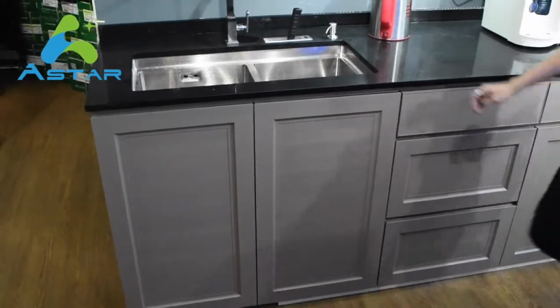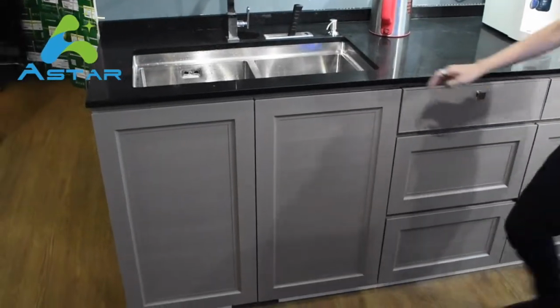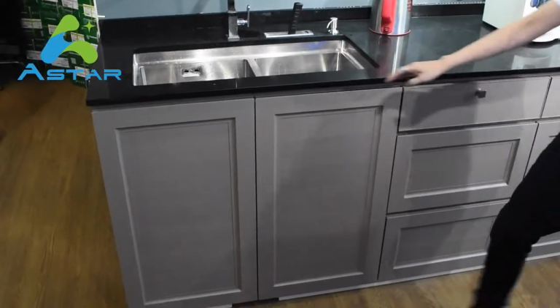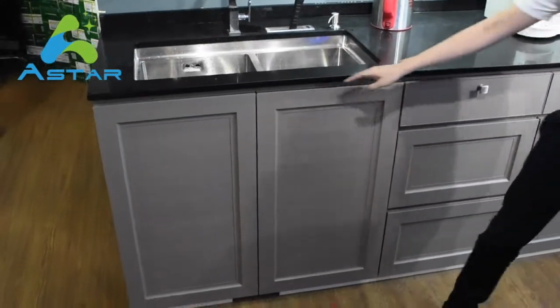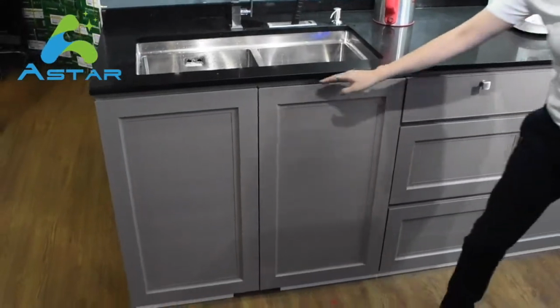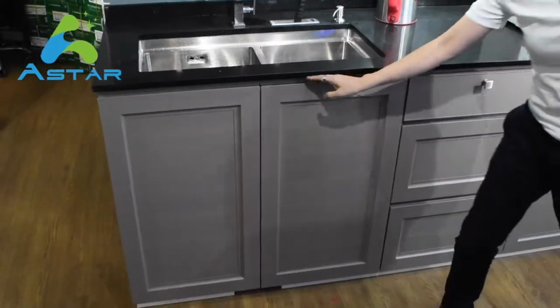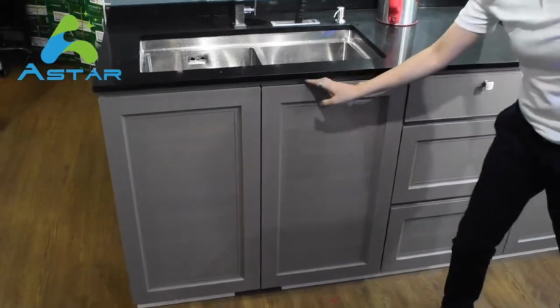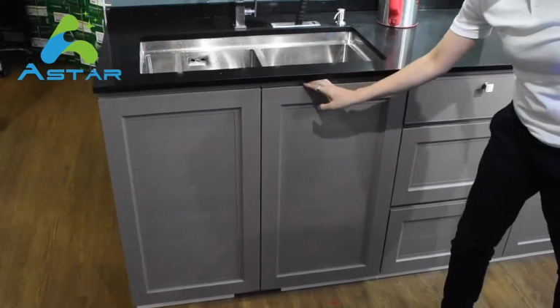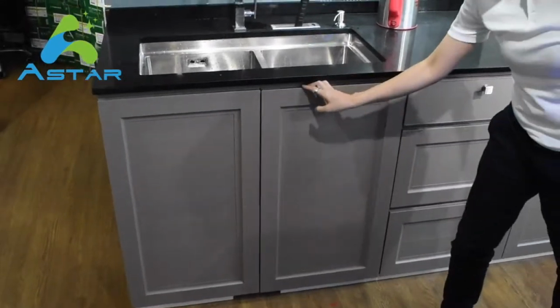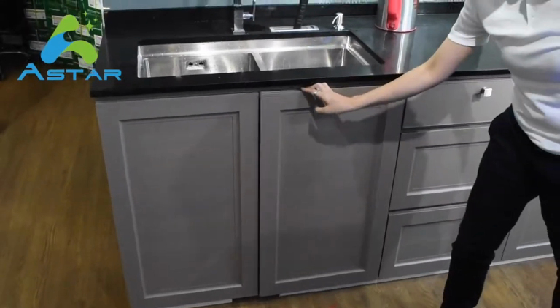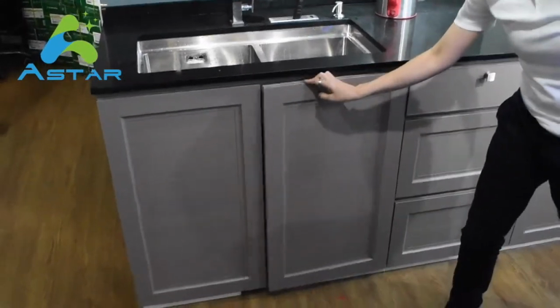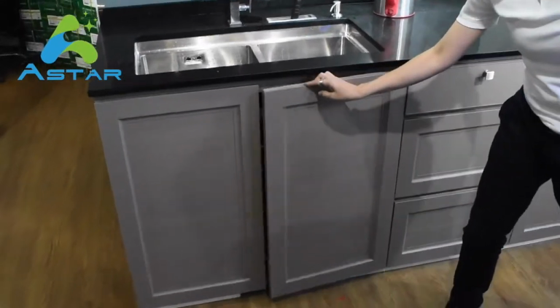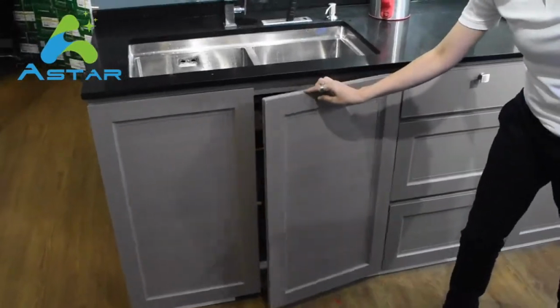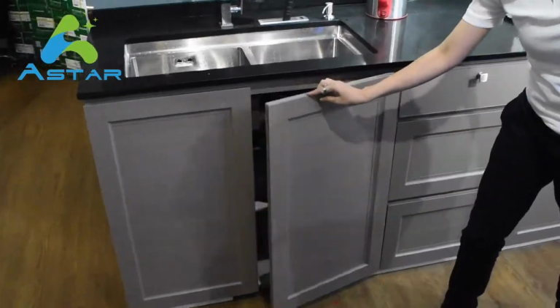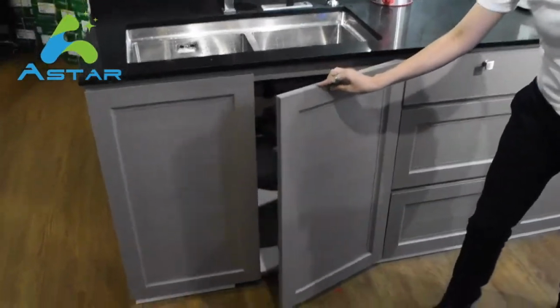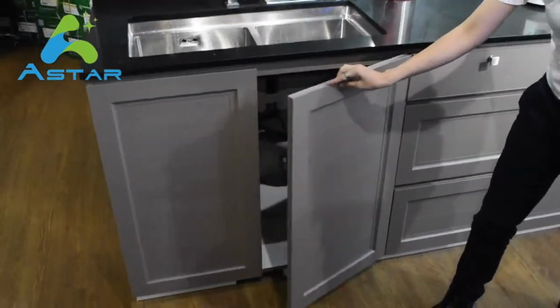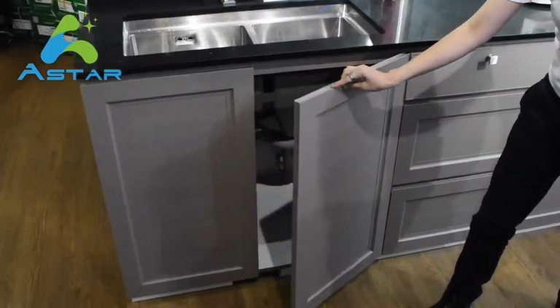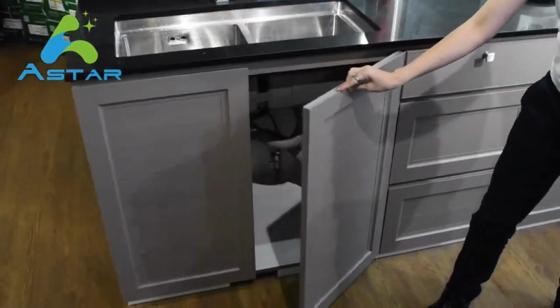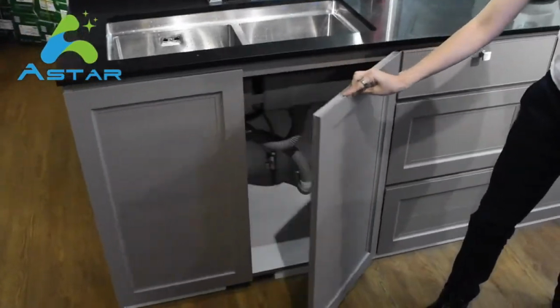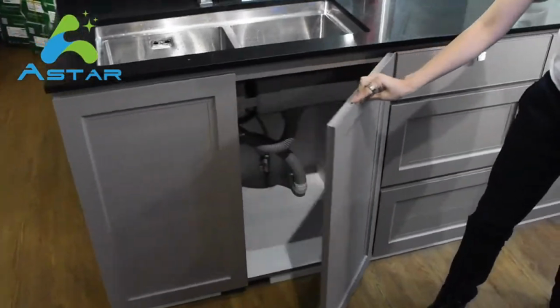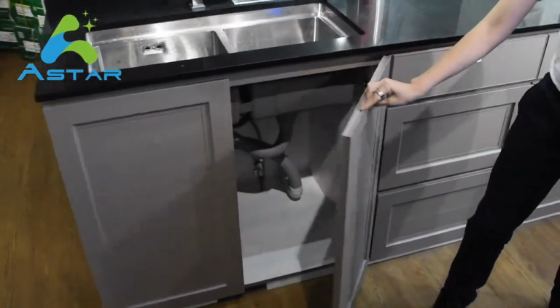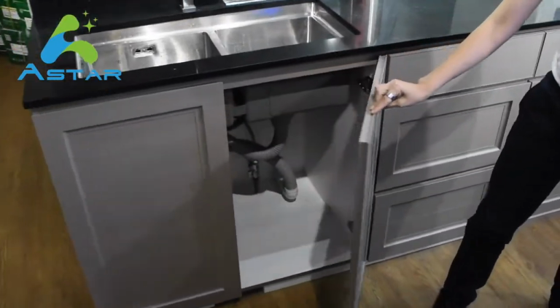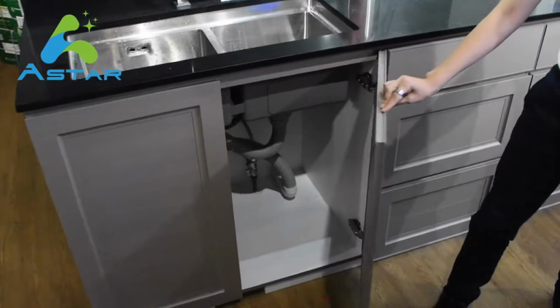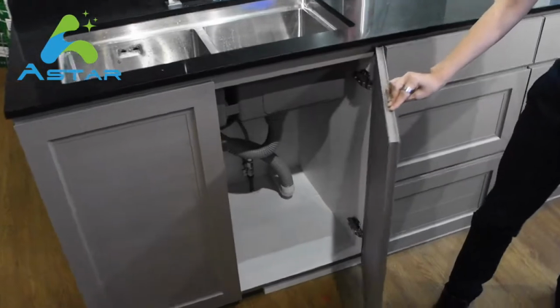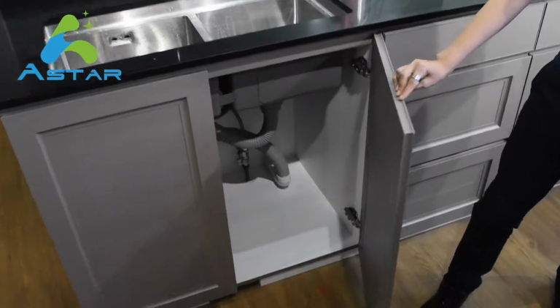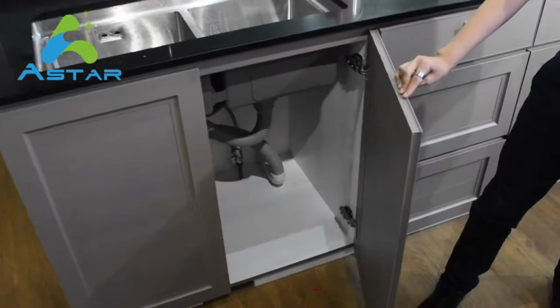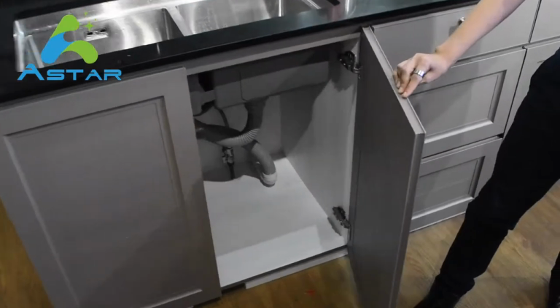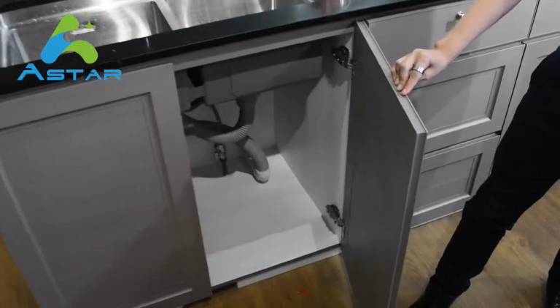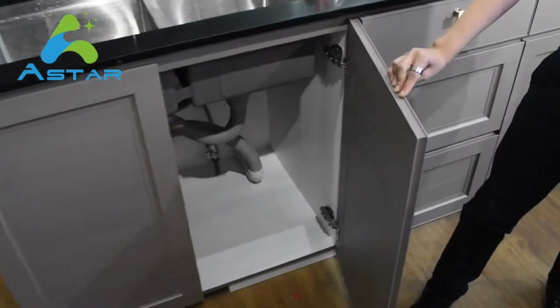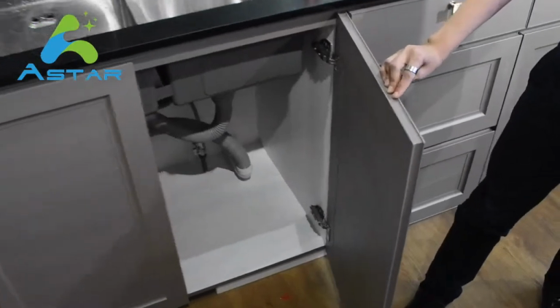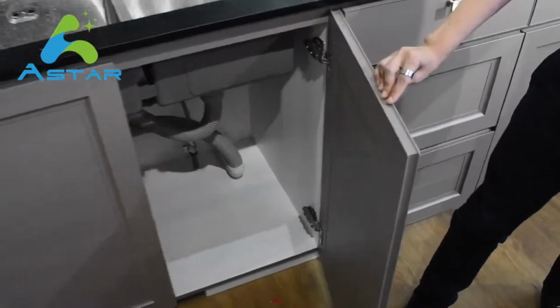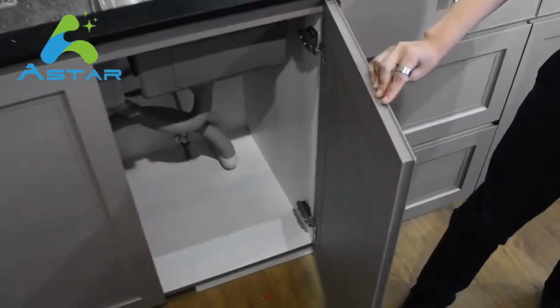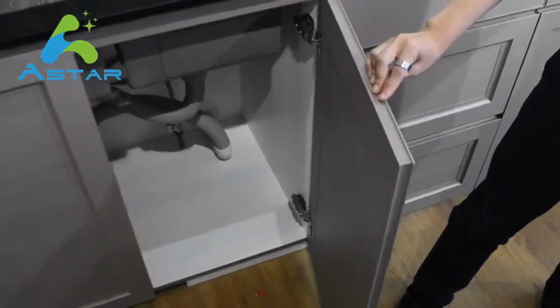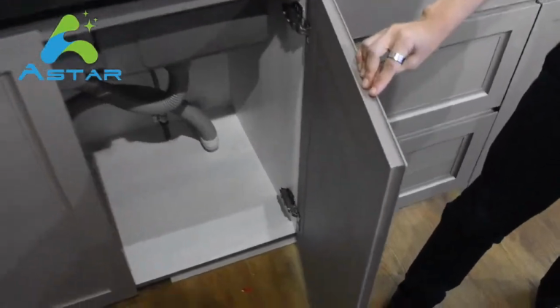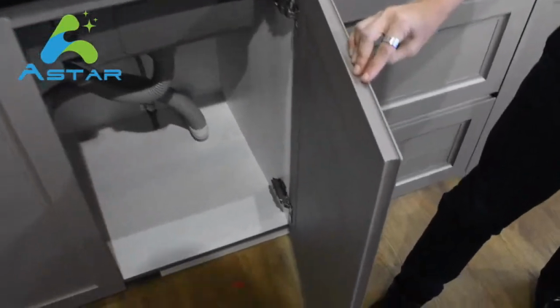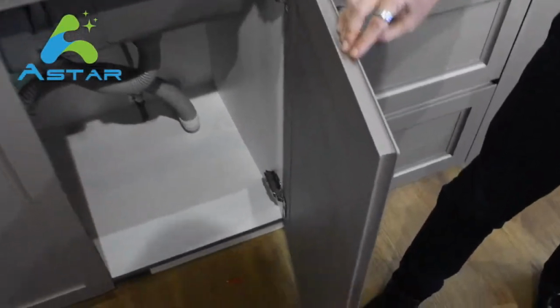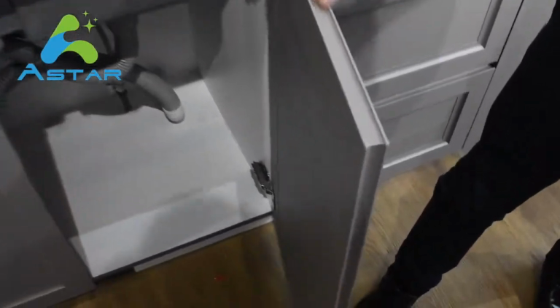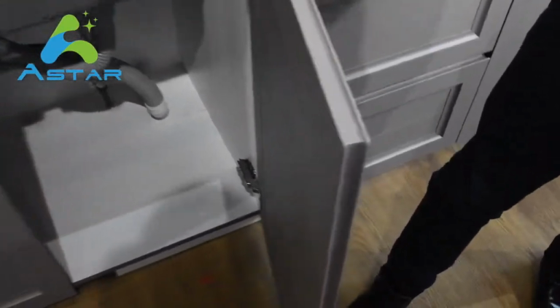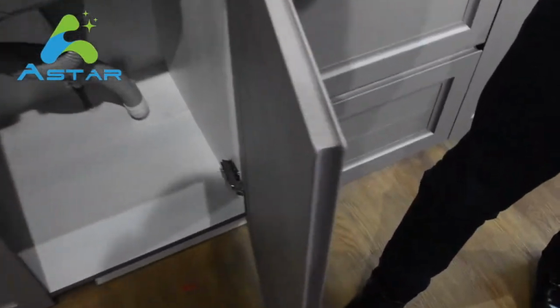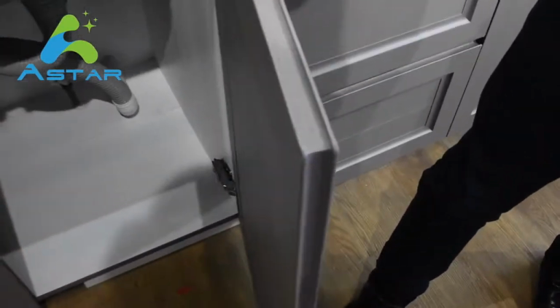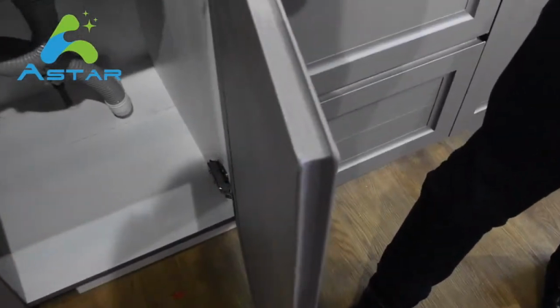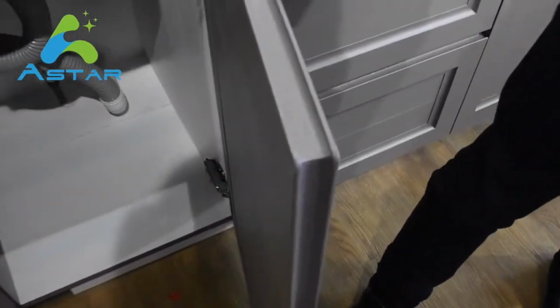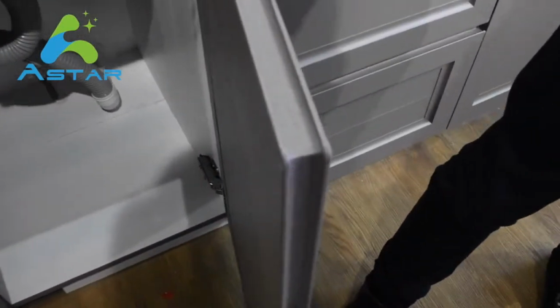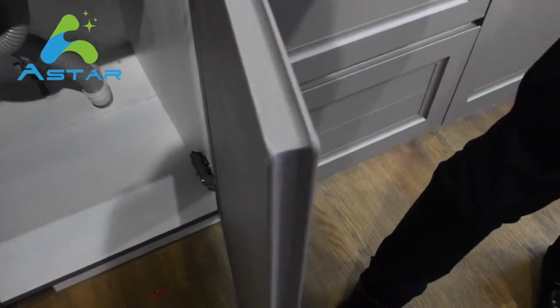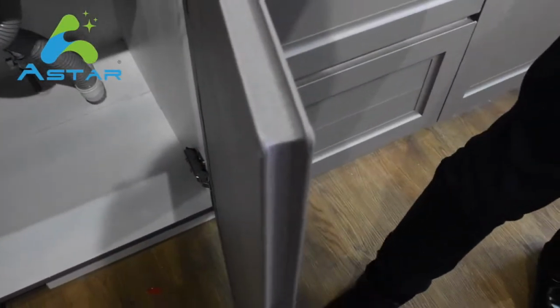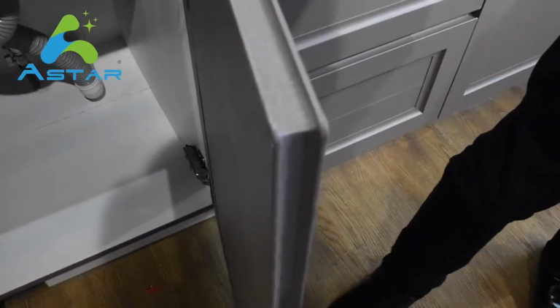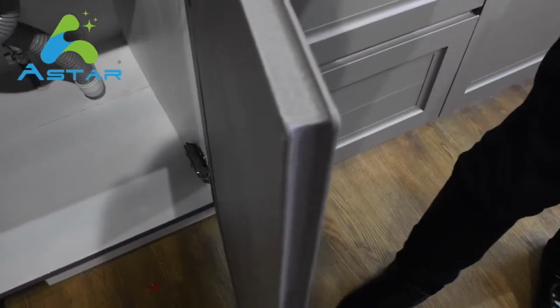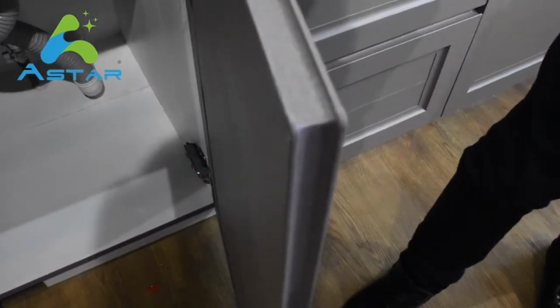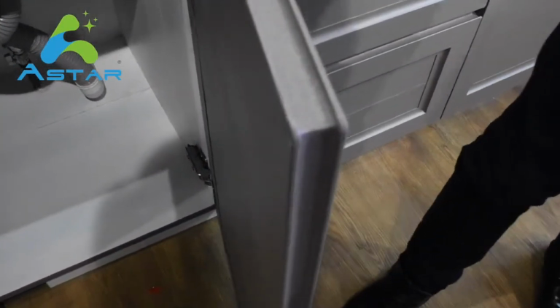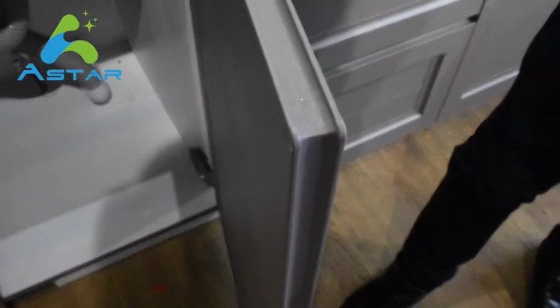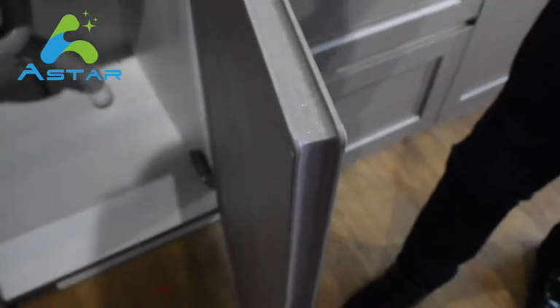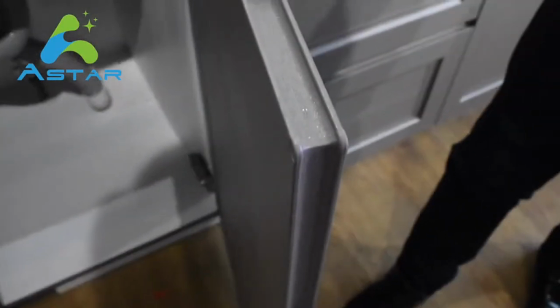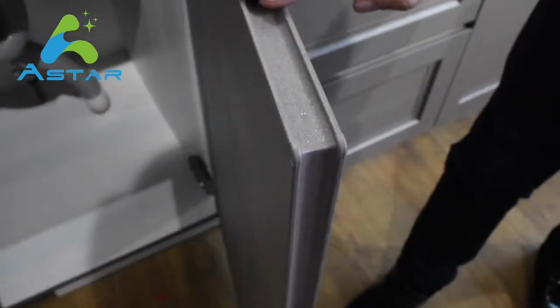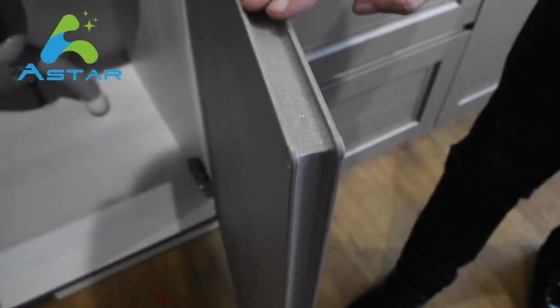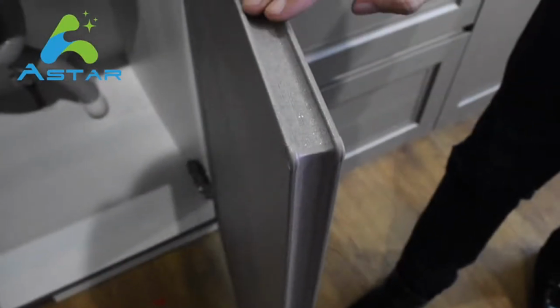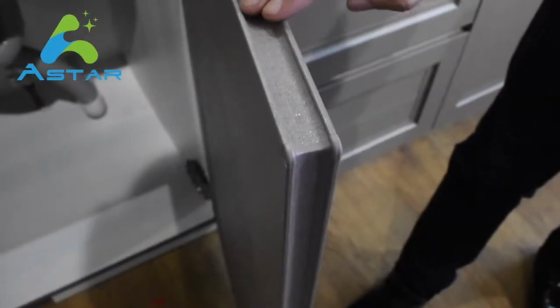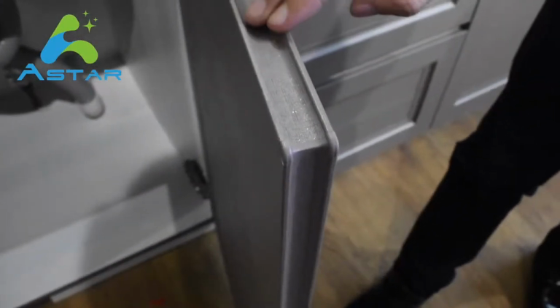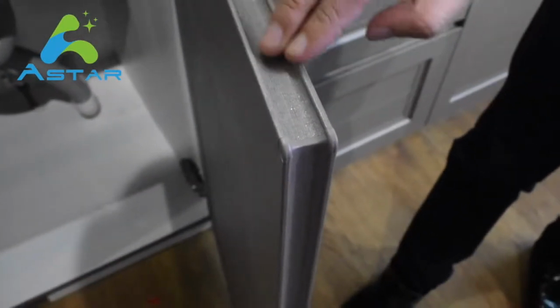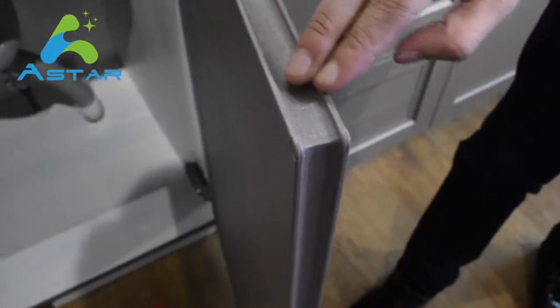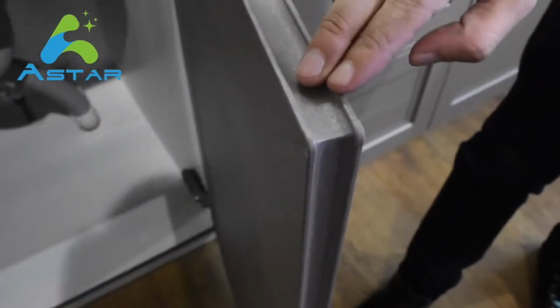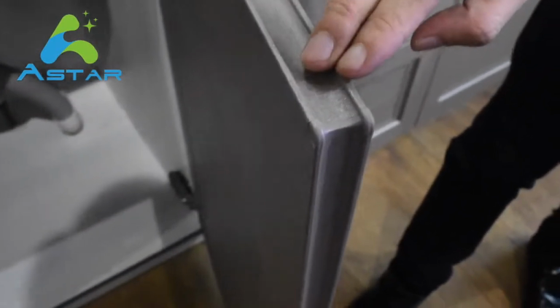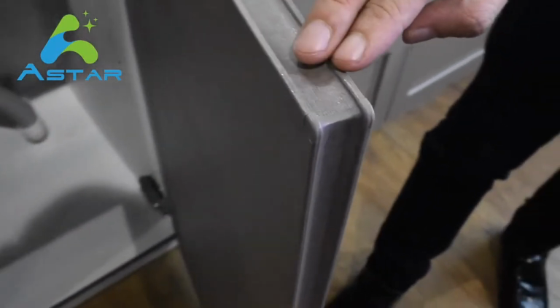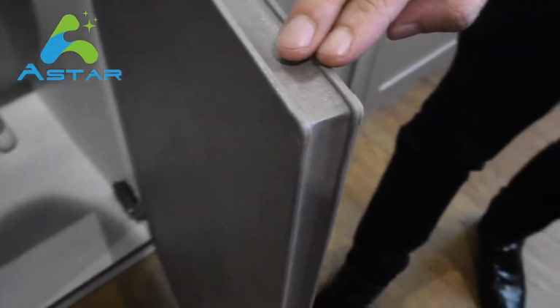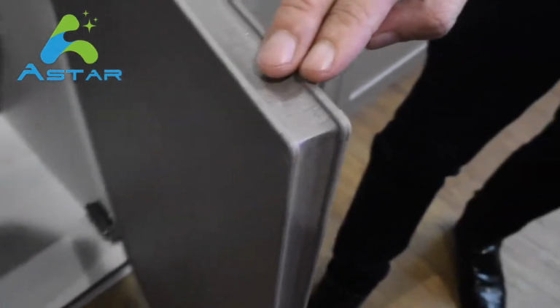Next, let's take a look at our aluminum doors. The edges have also been routed so they will not be sharp like before.